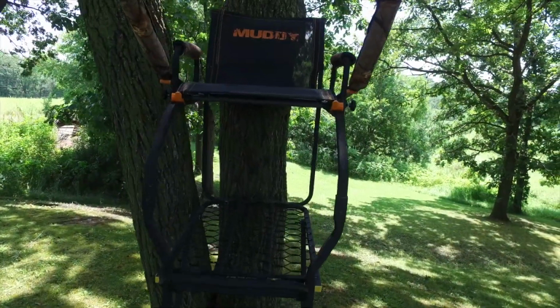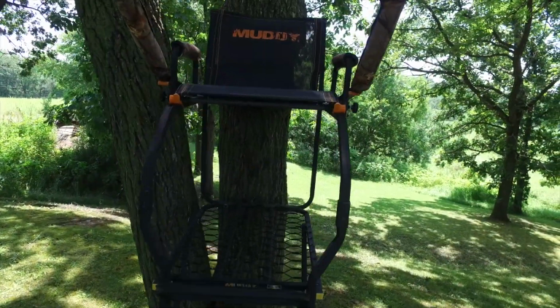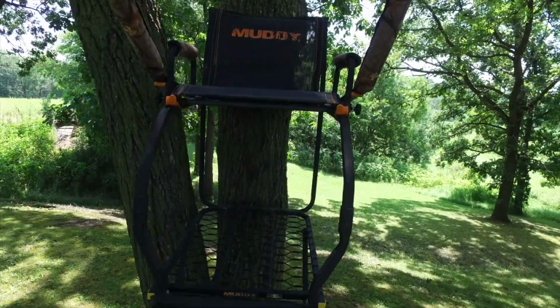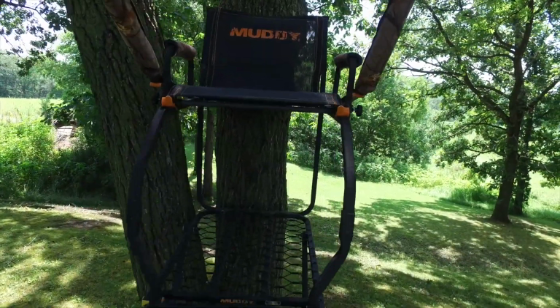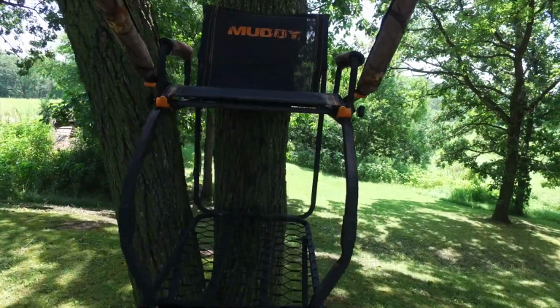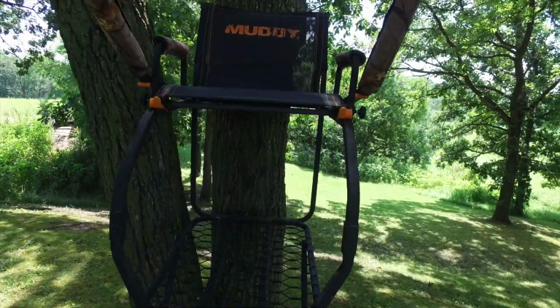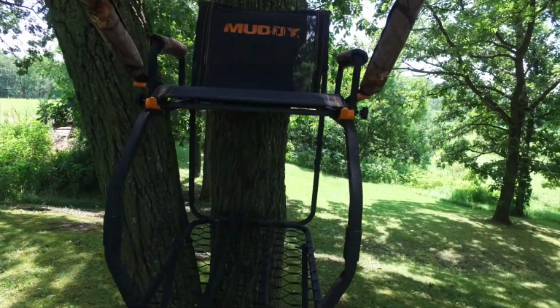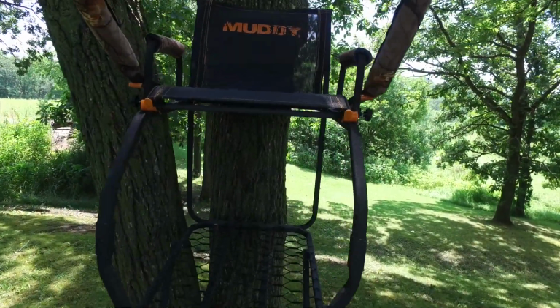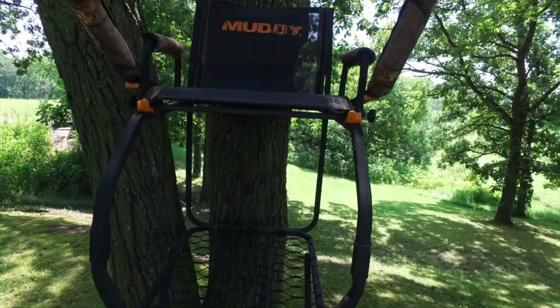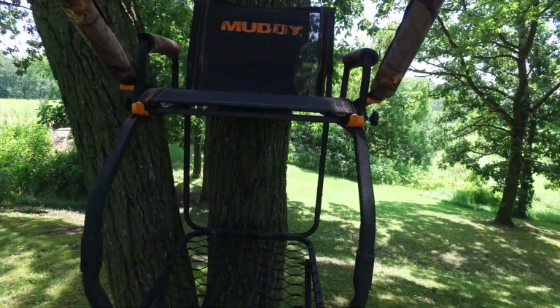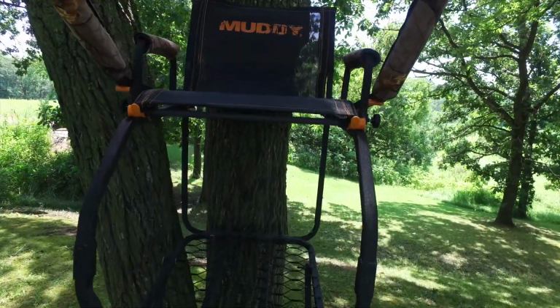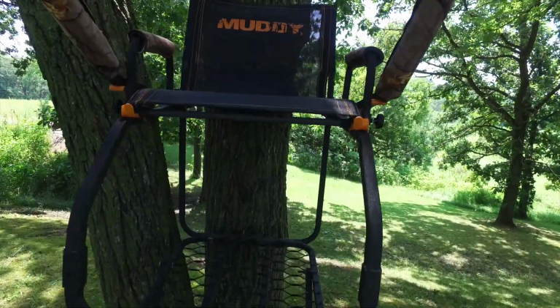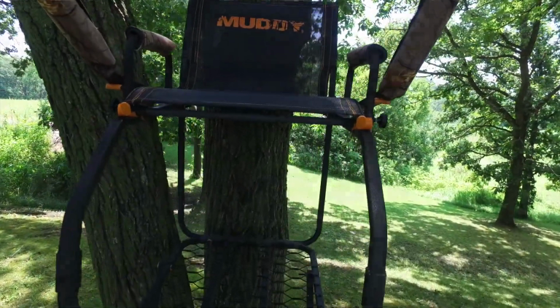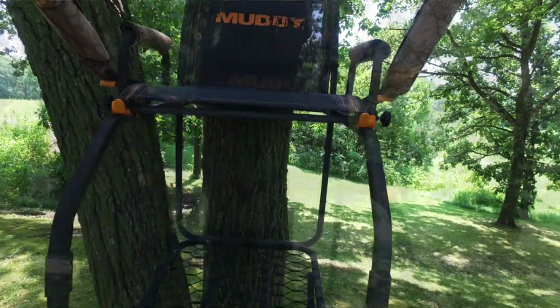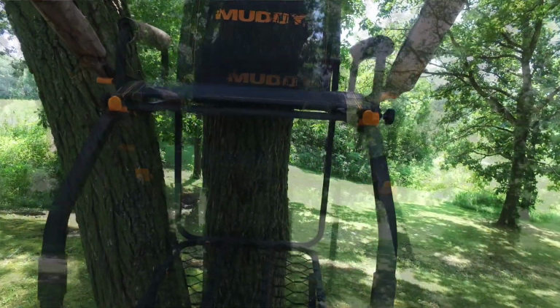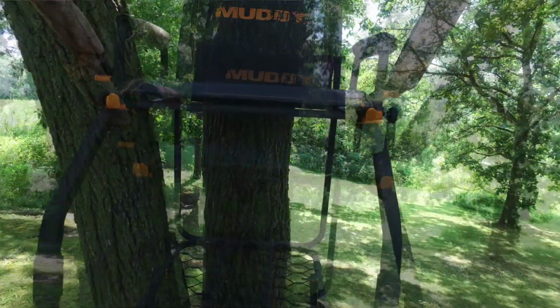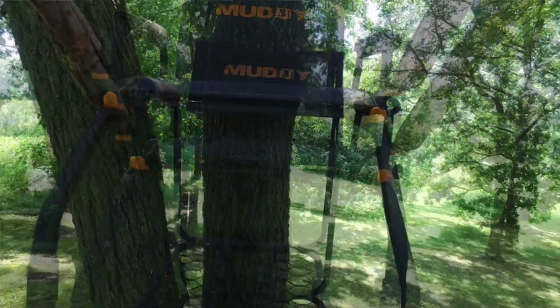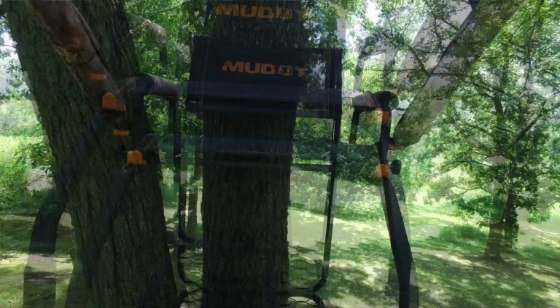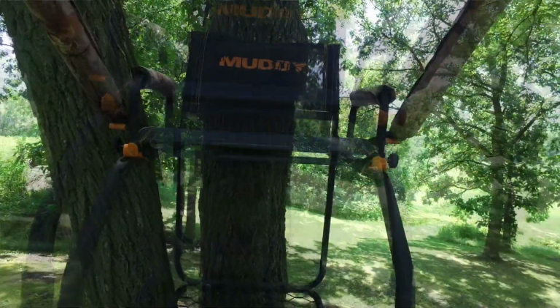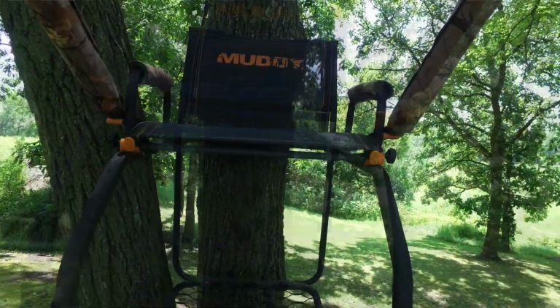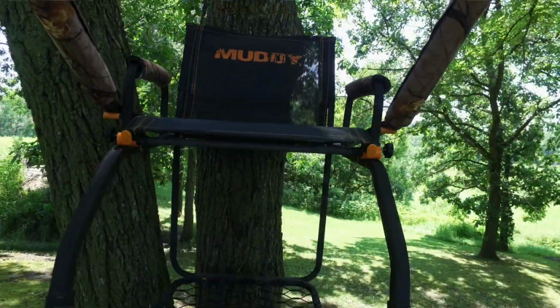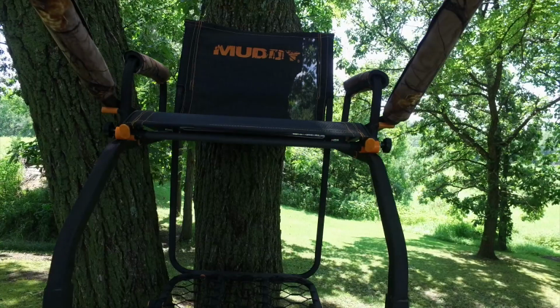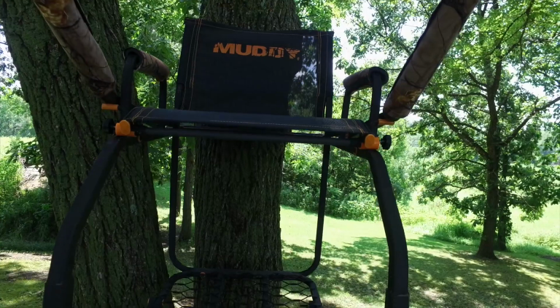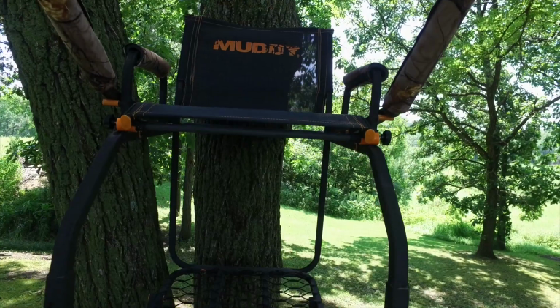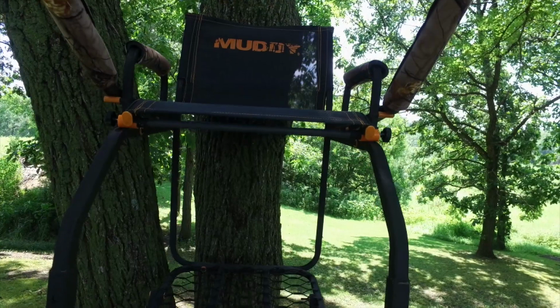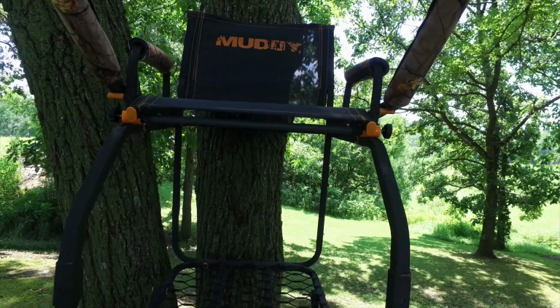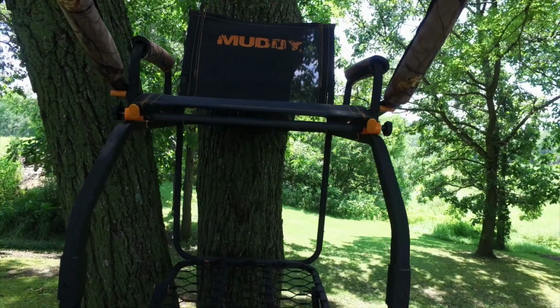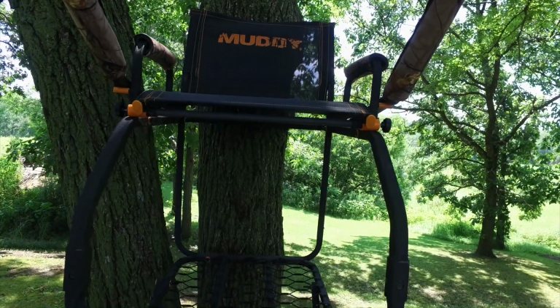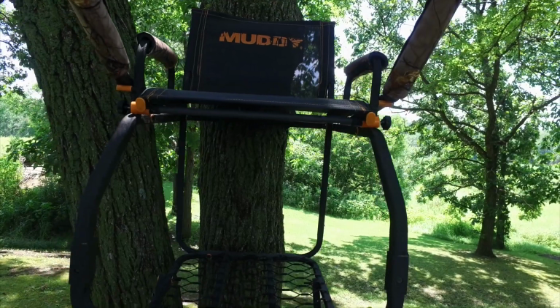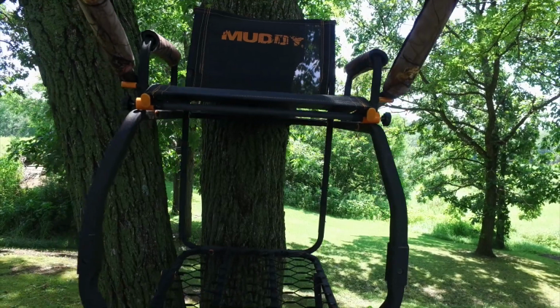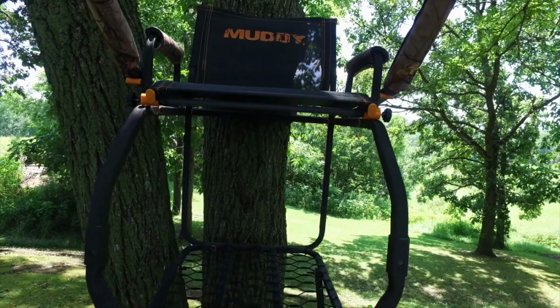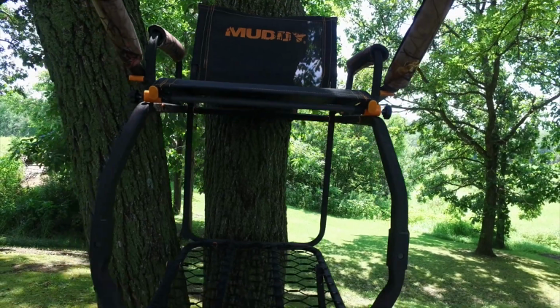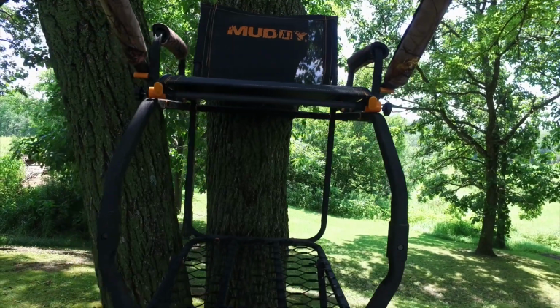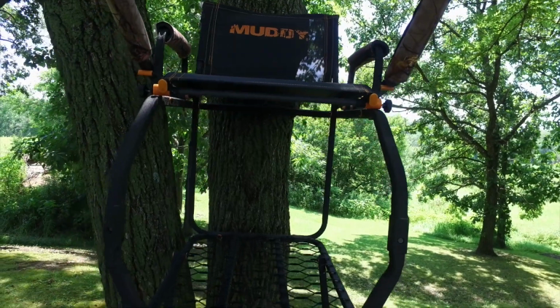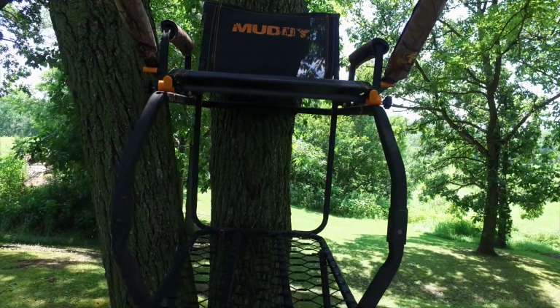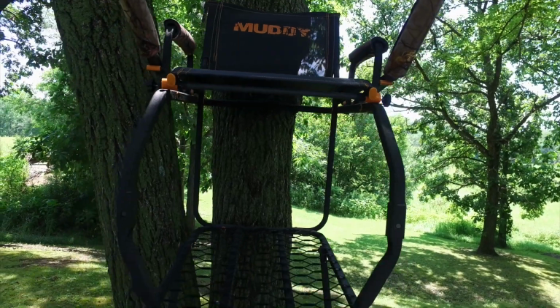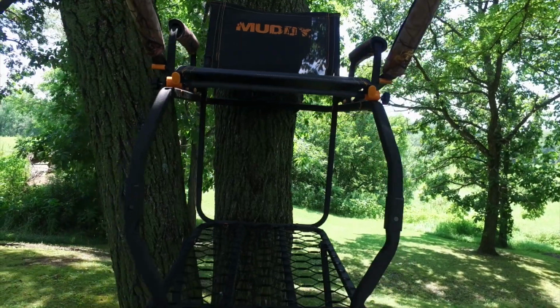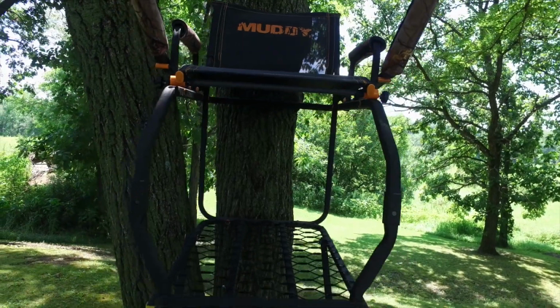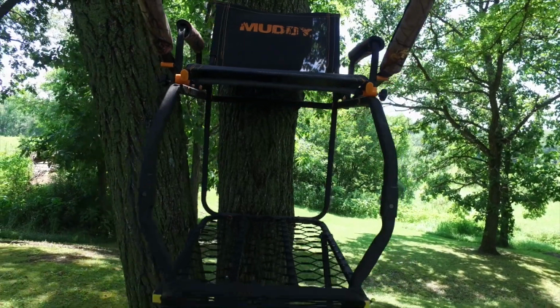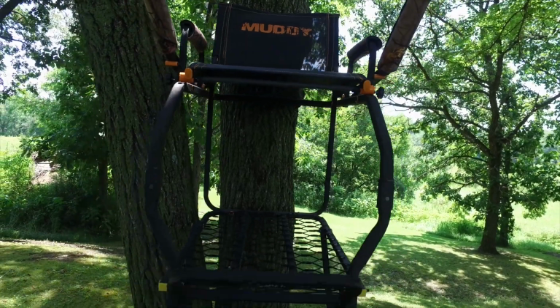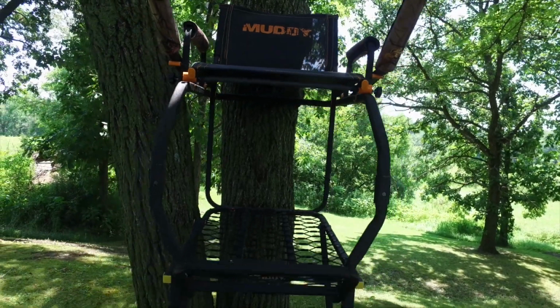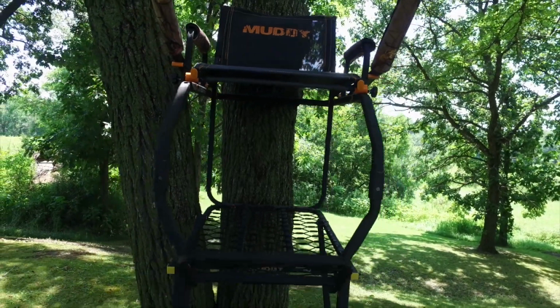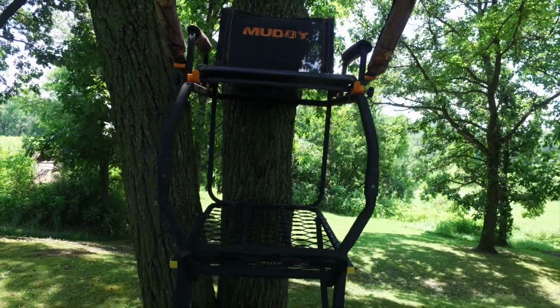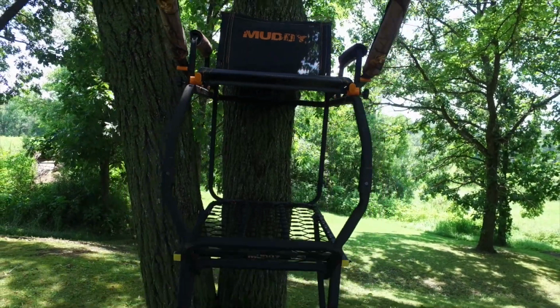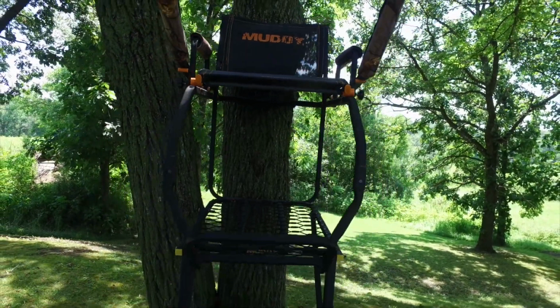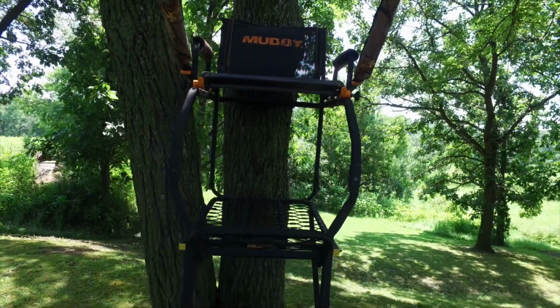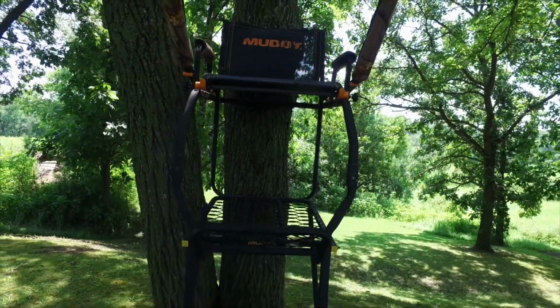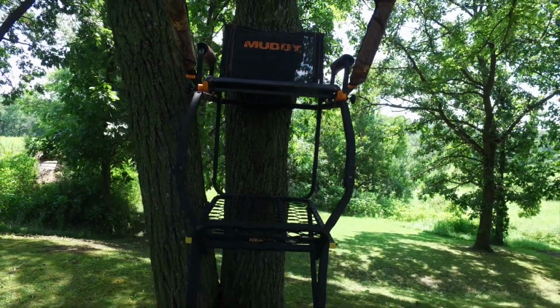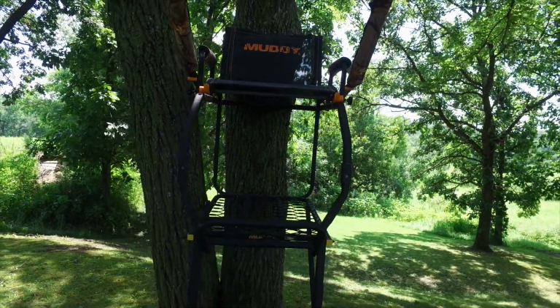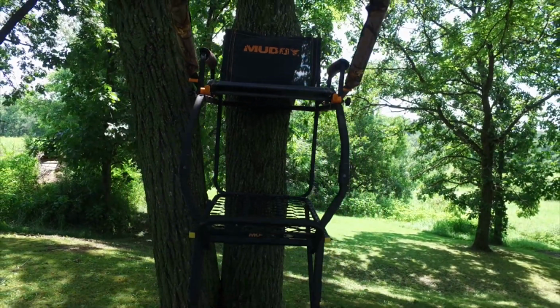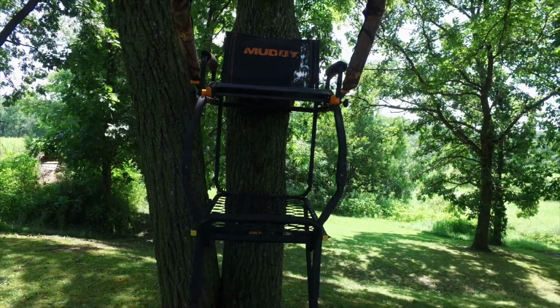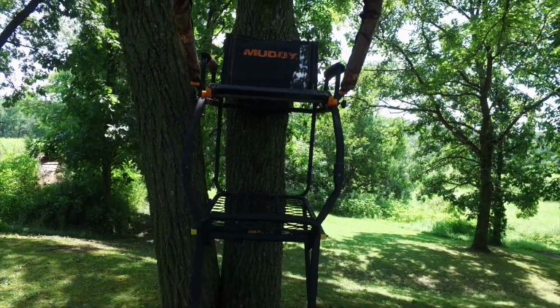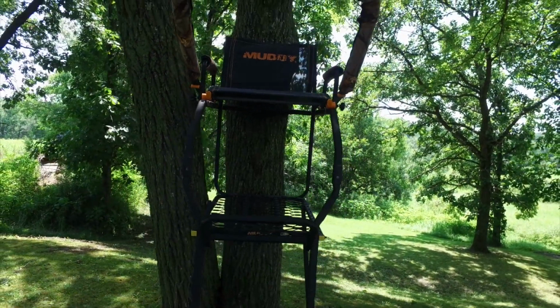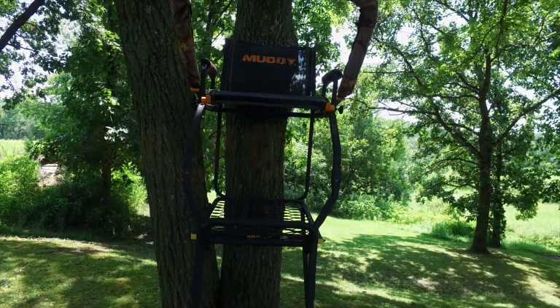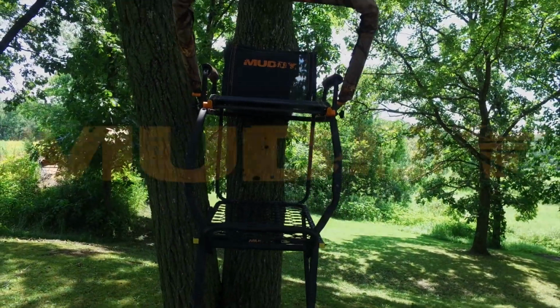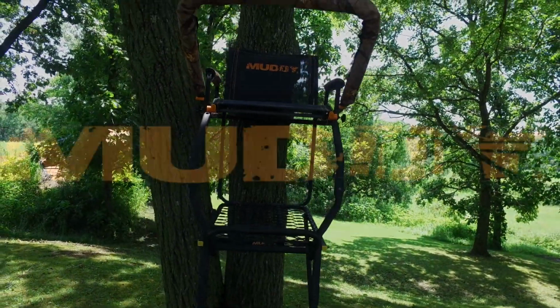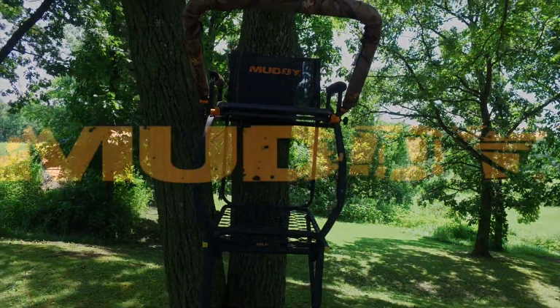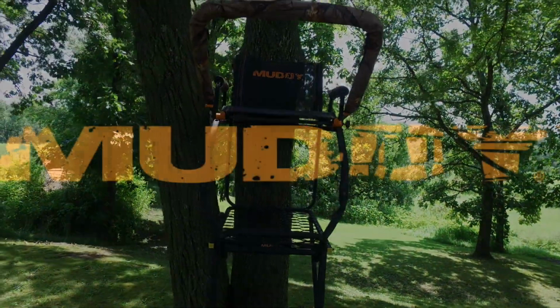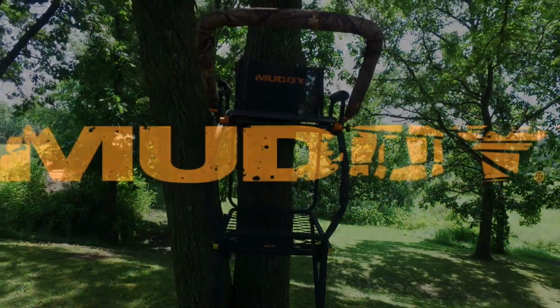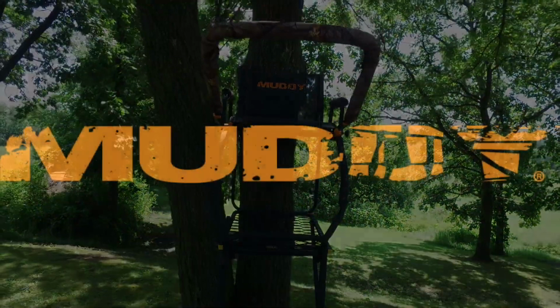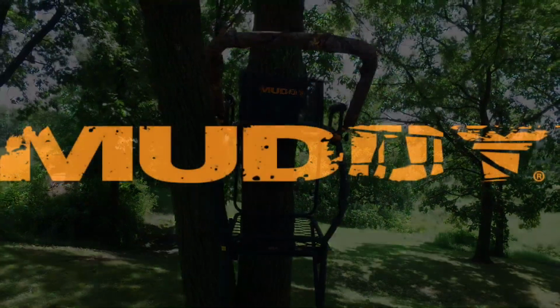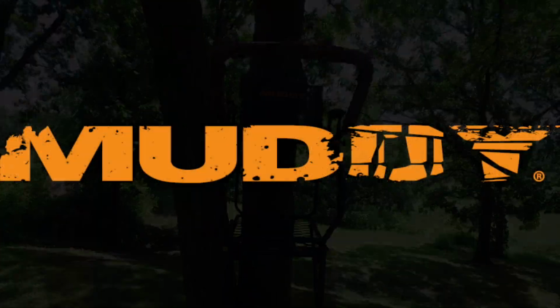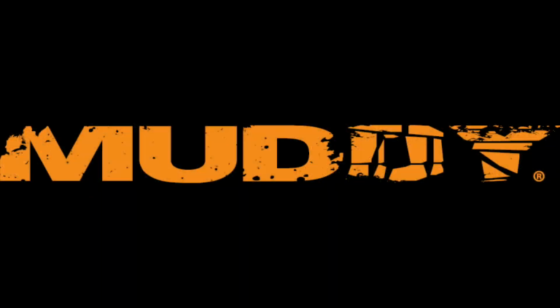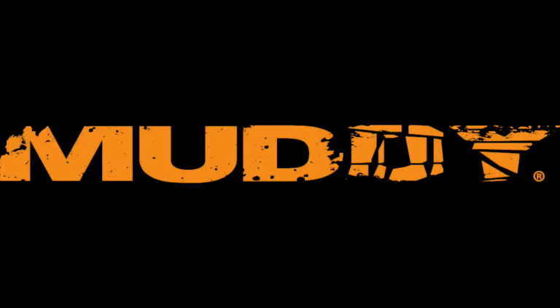All Muddy stands come with nylon washers to prevent any metal on metal contact. Overall, the Skybox is a sturdy, comfortable ladder stand that brings you a step above.